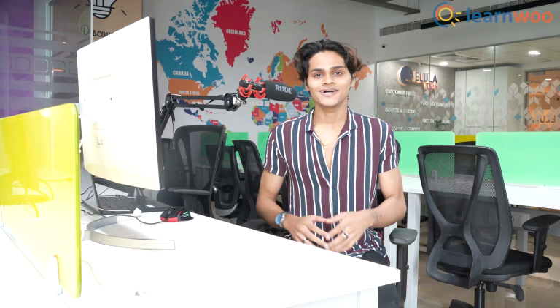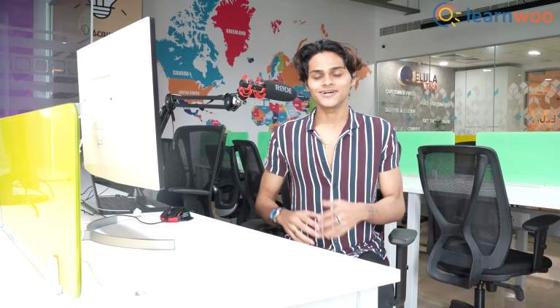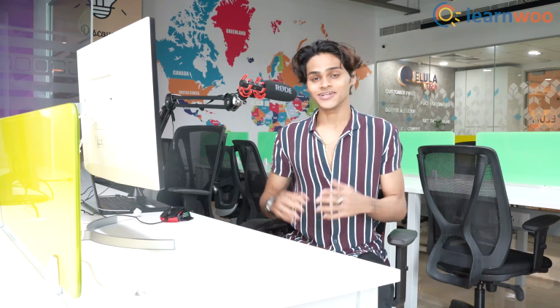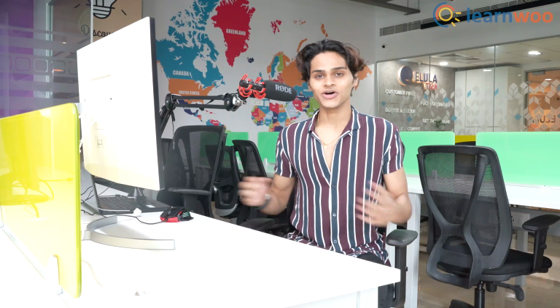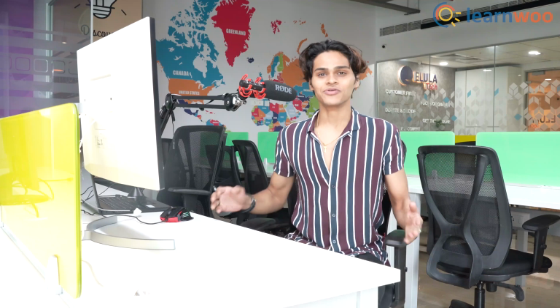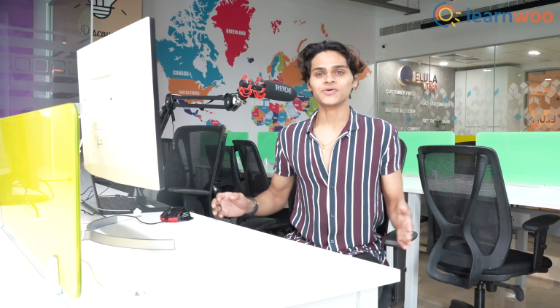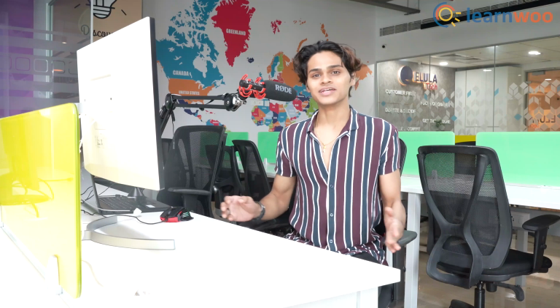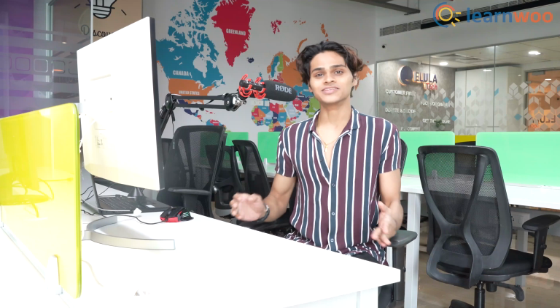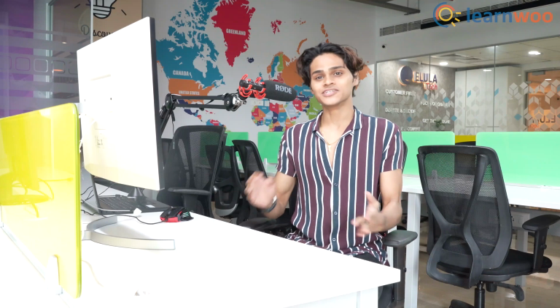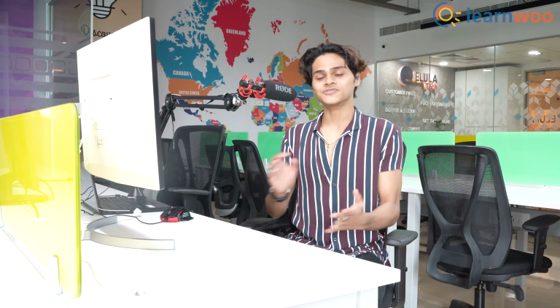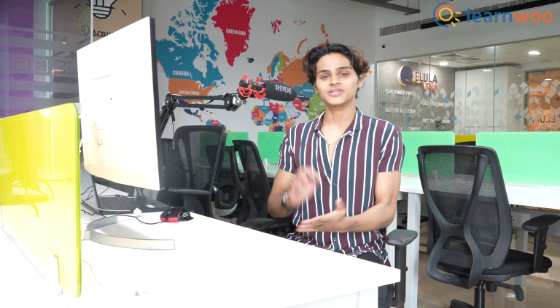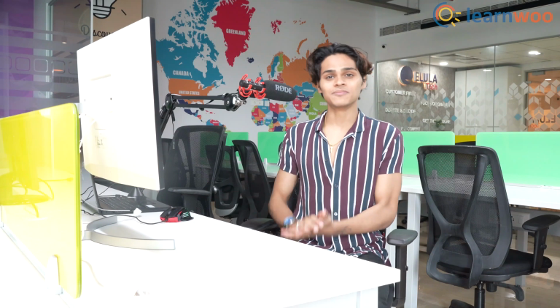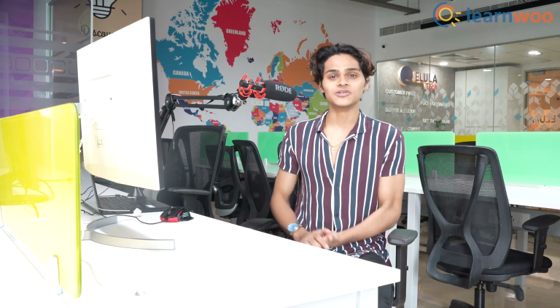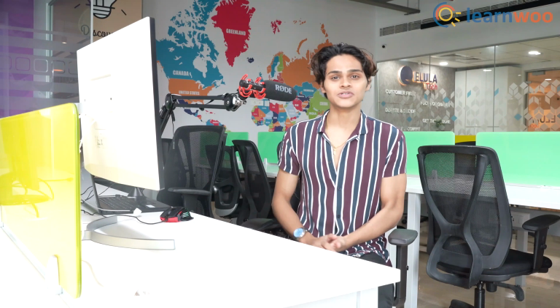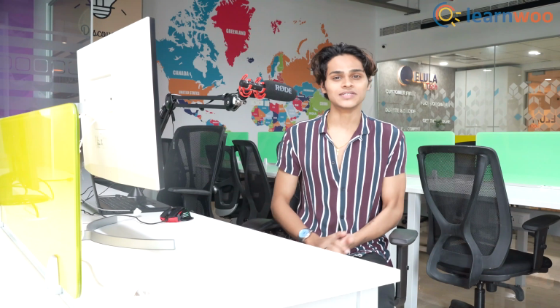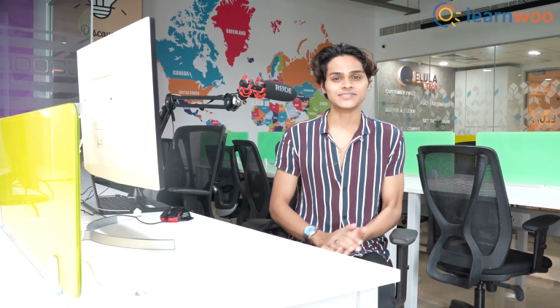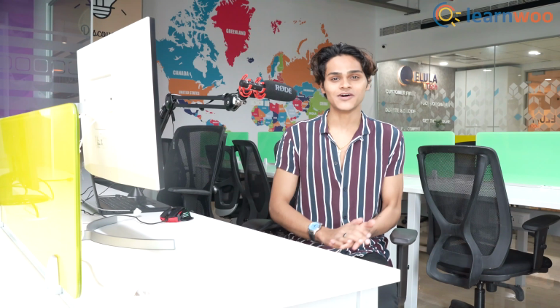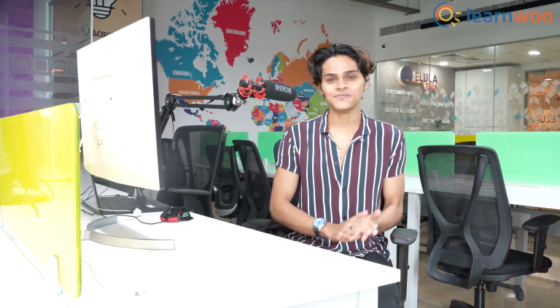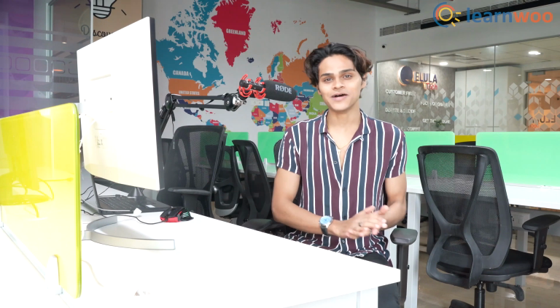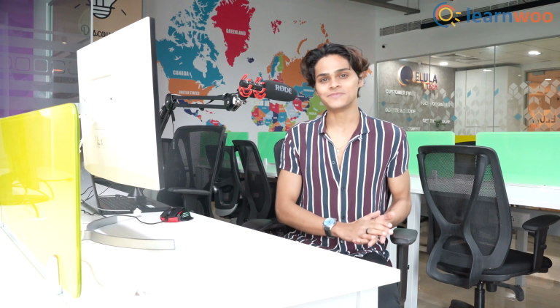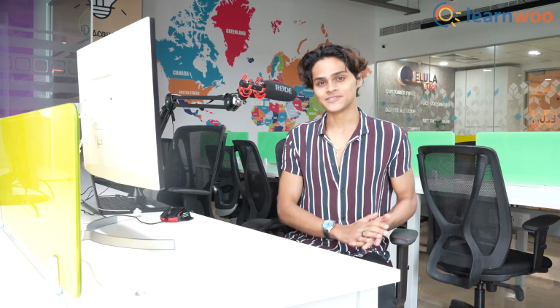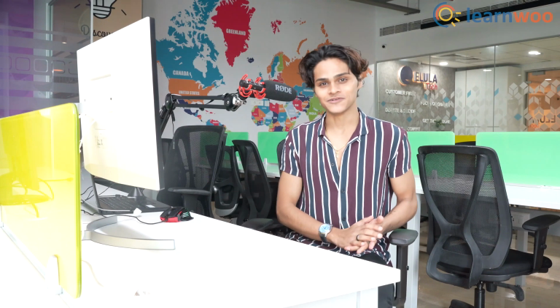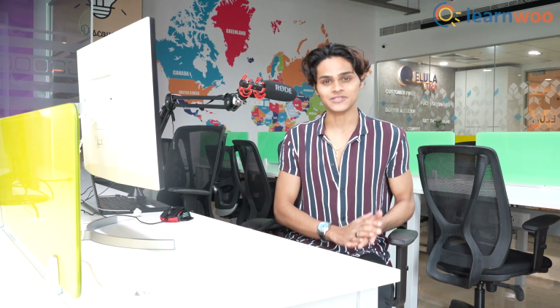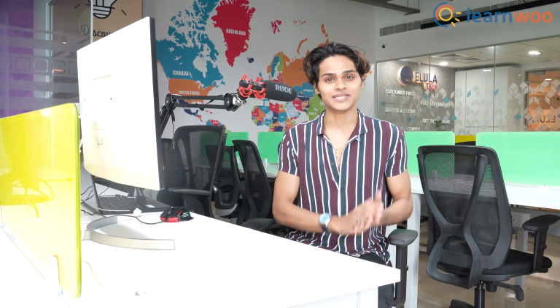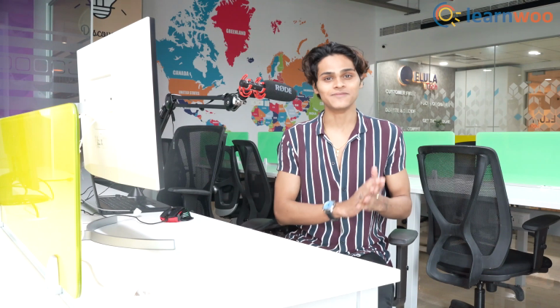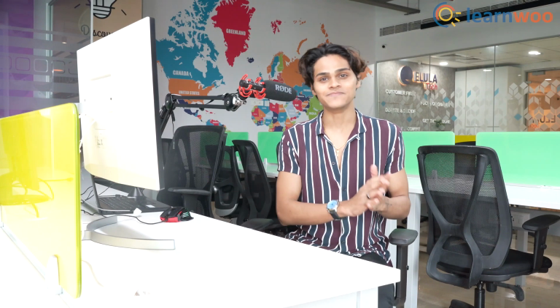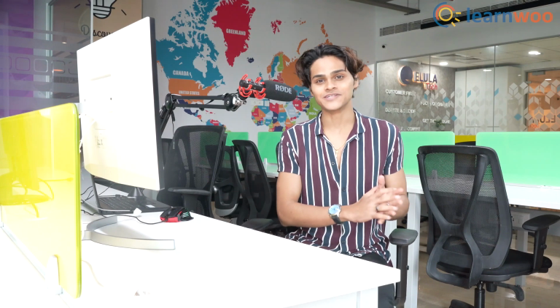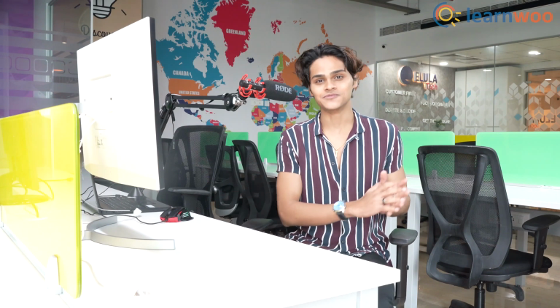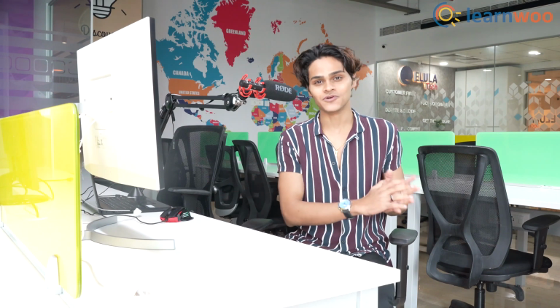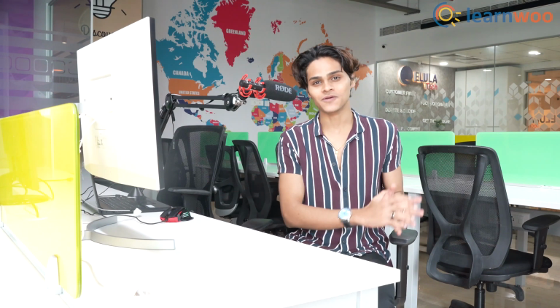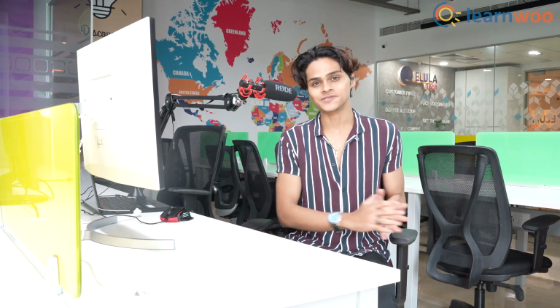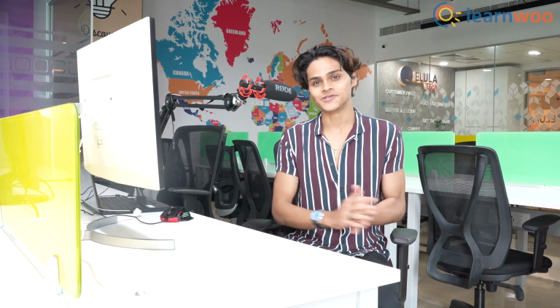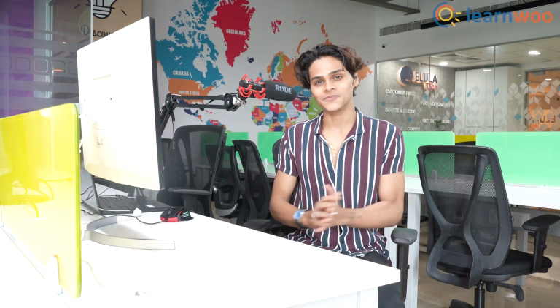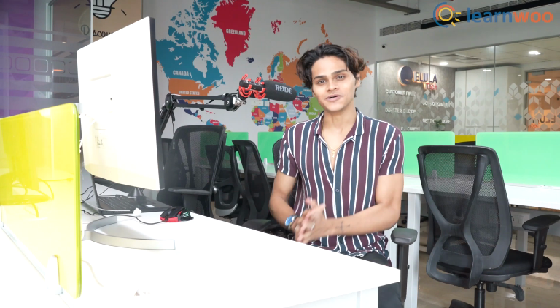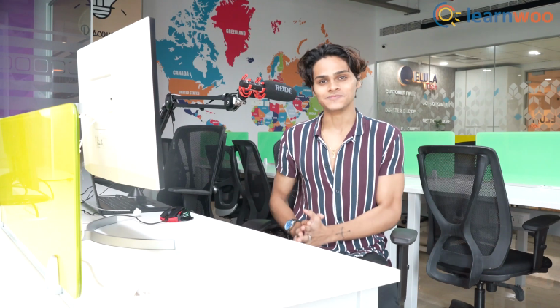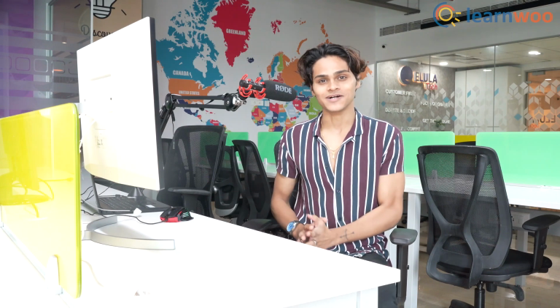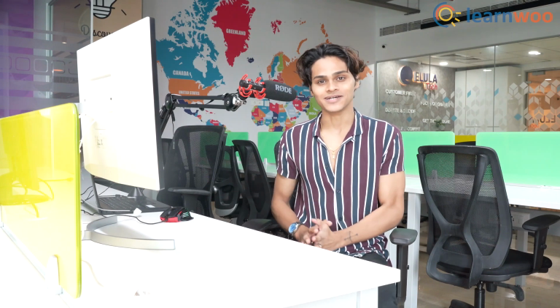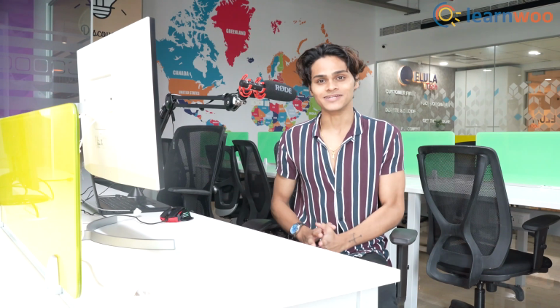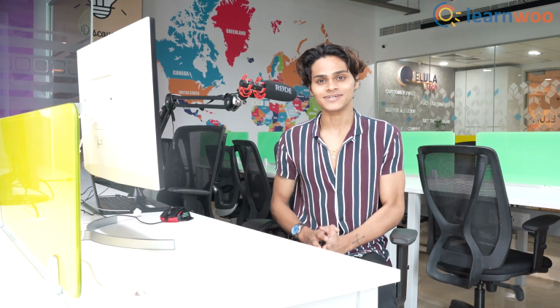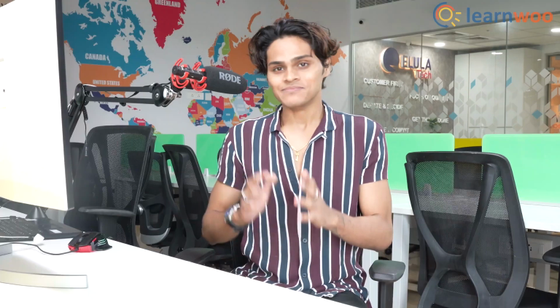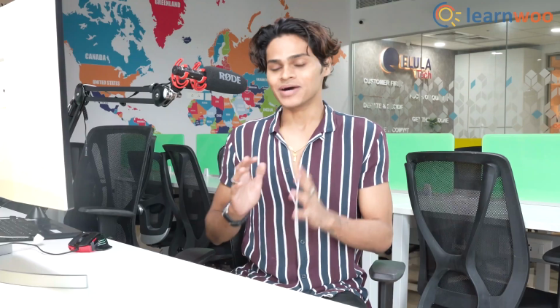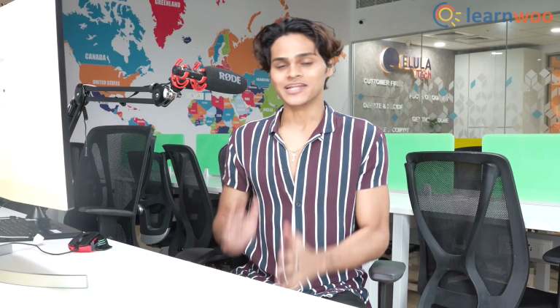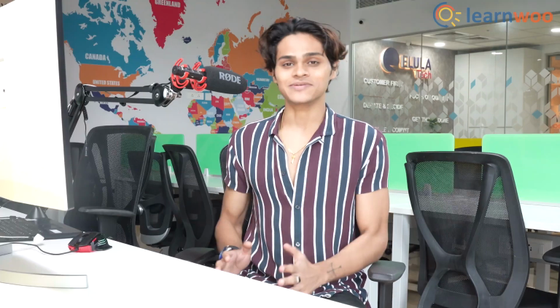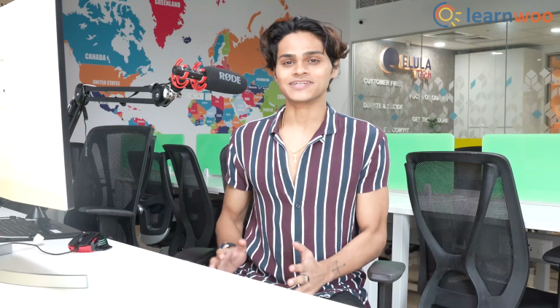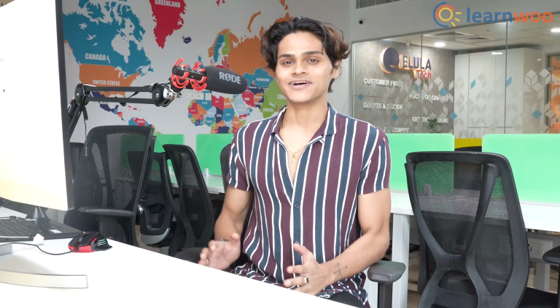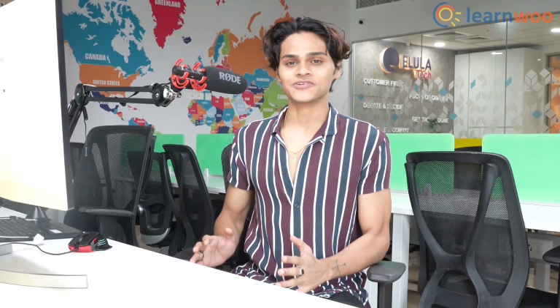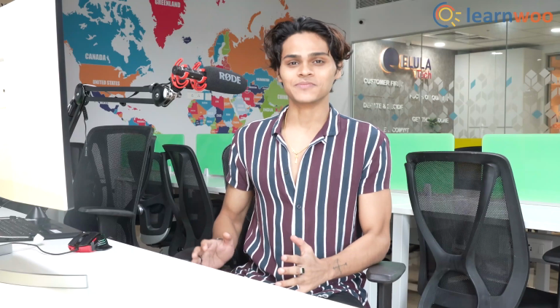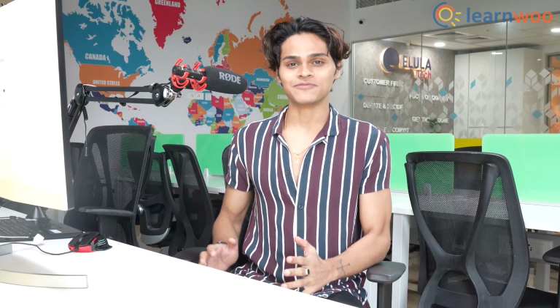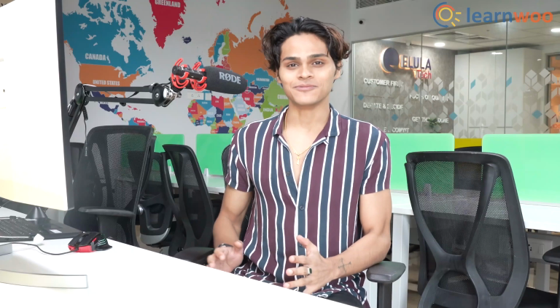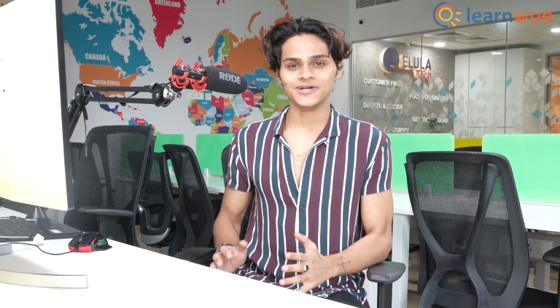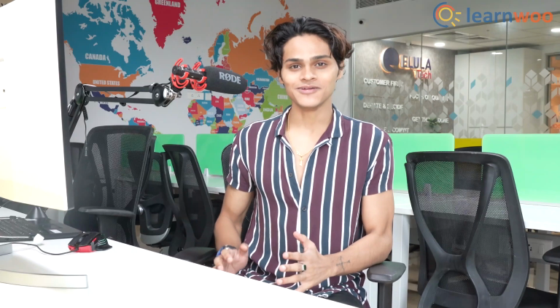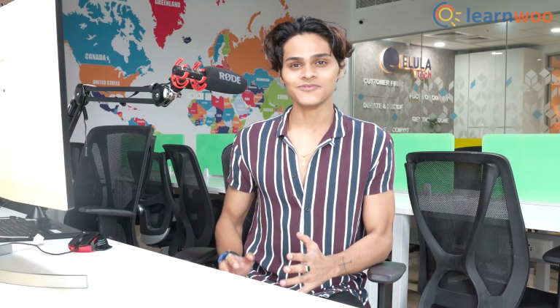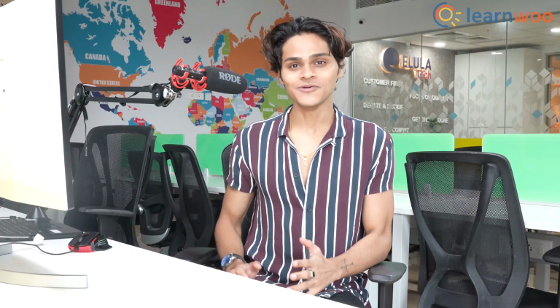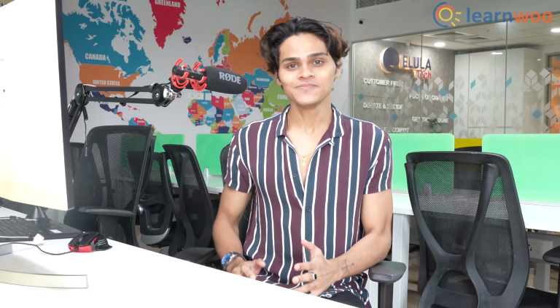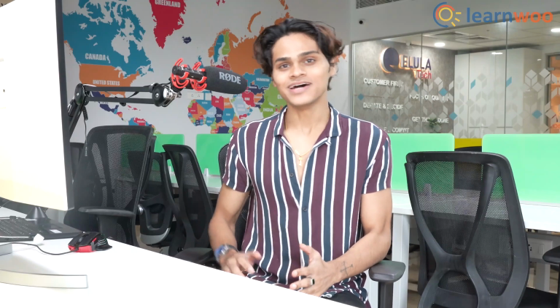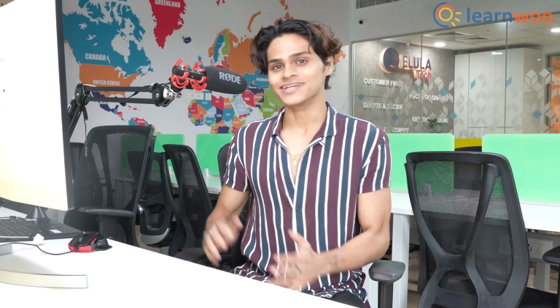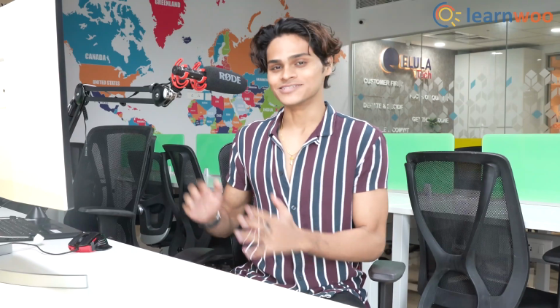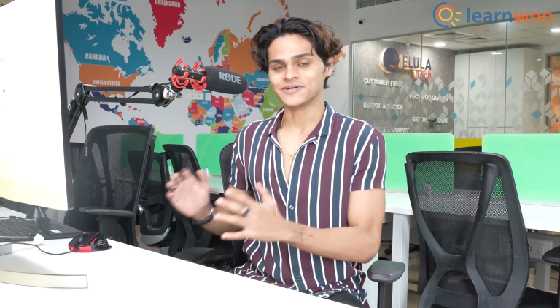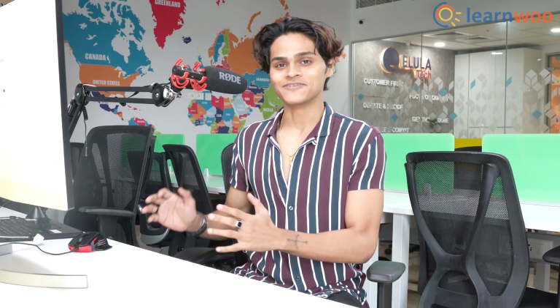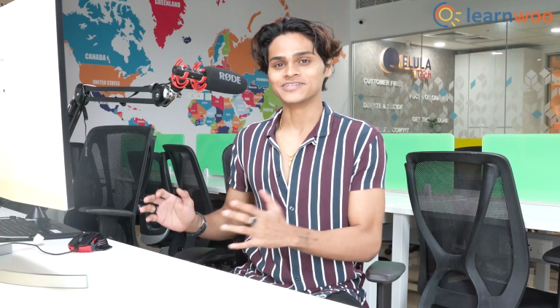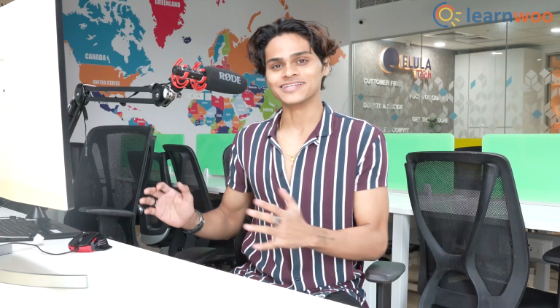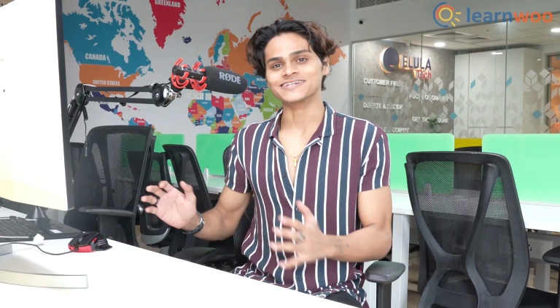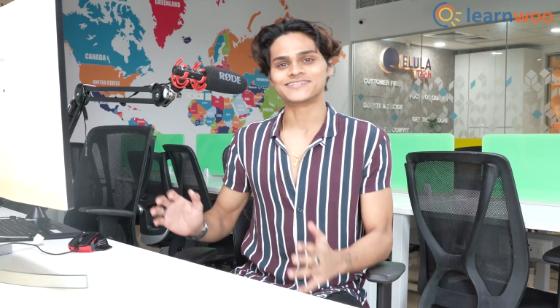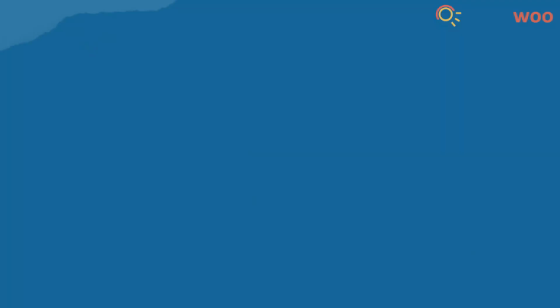Hello everyone, in this video I'm going to list down my picks for the 10 best WooCommerce coupons plugins. My name is Nayan Roby from LearnWoo, and let's begin with the list.